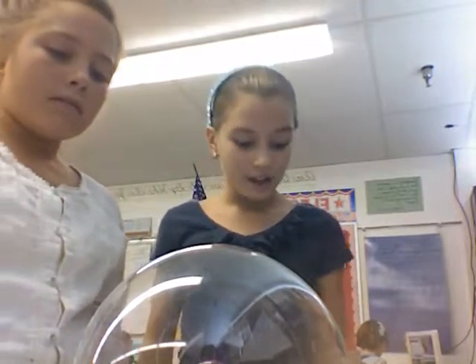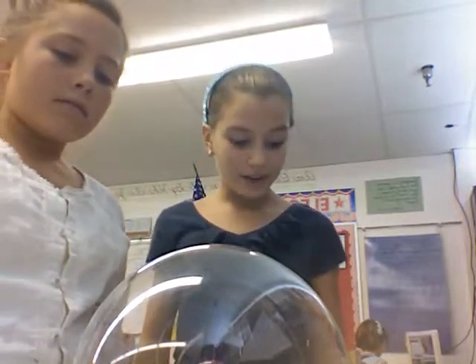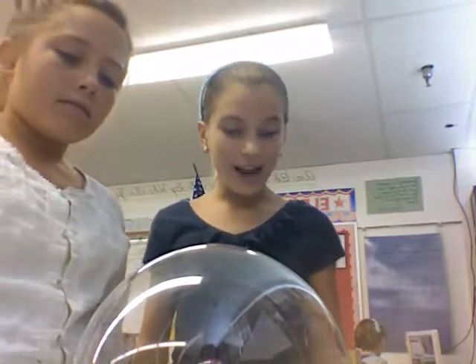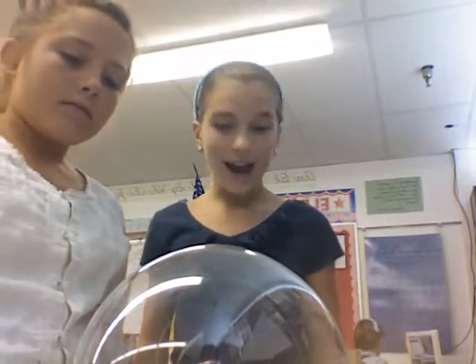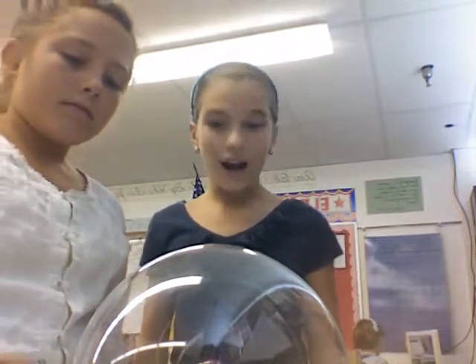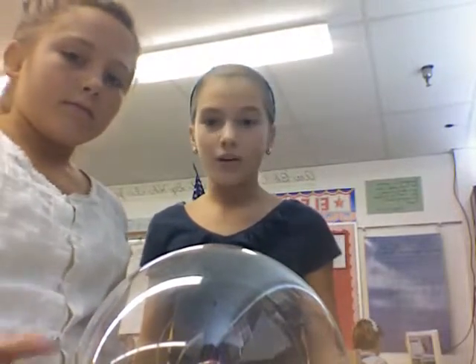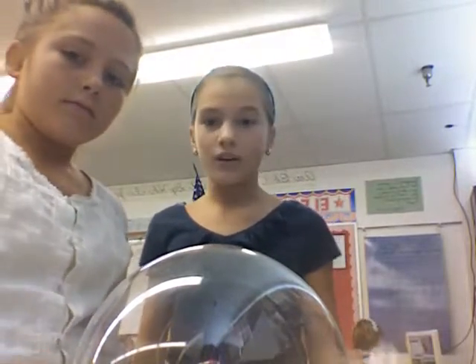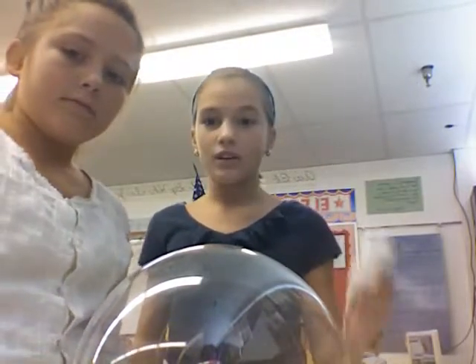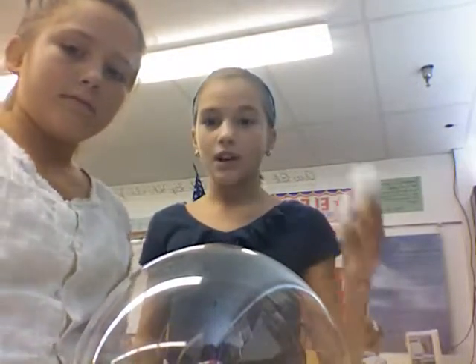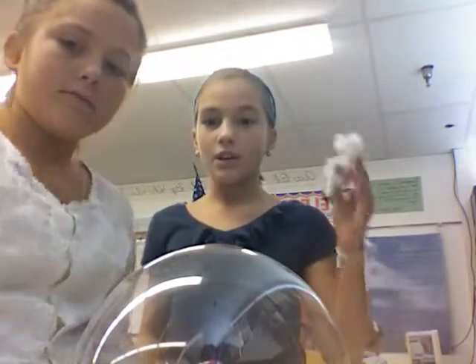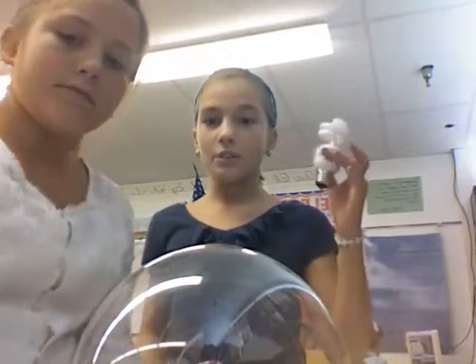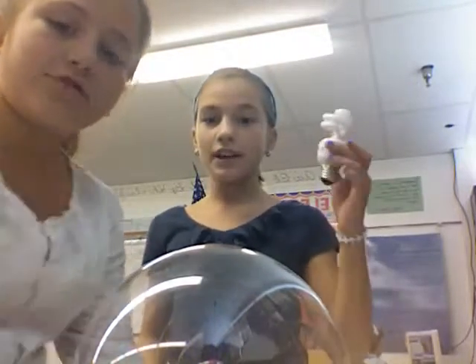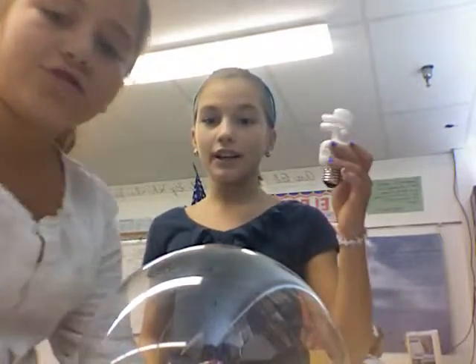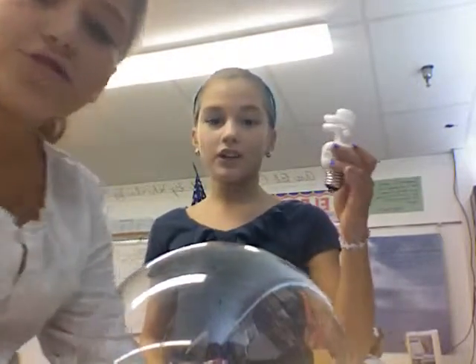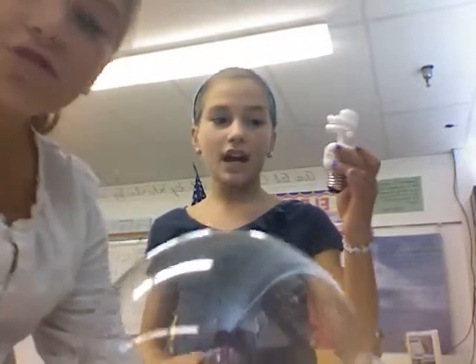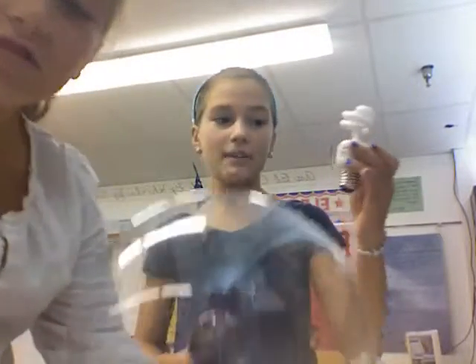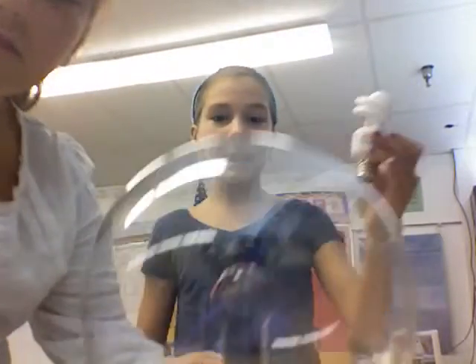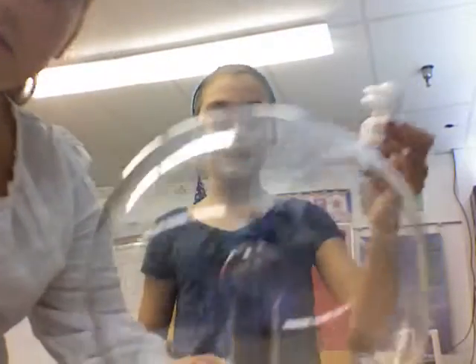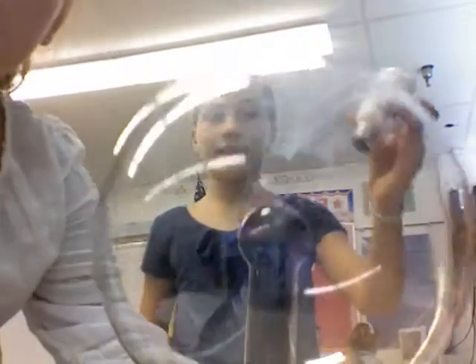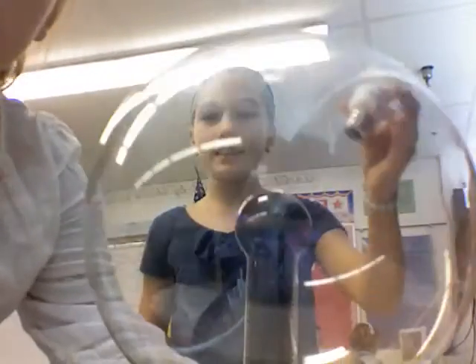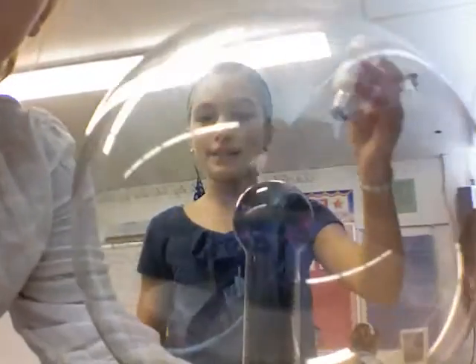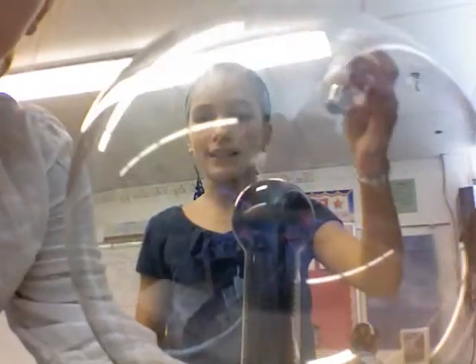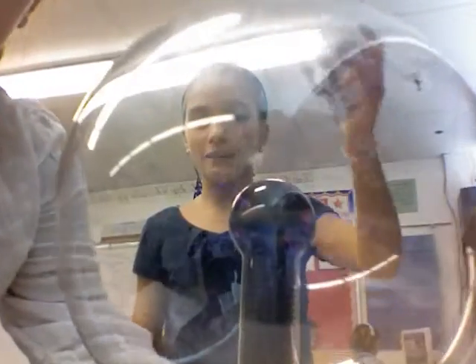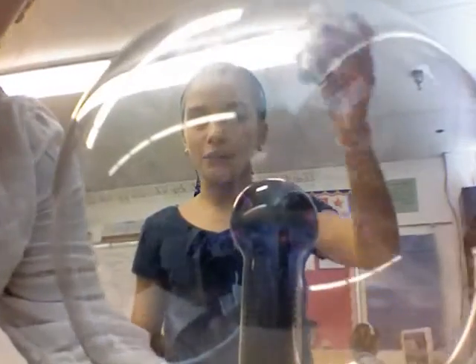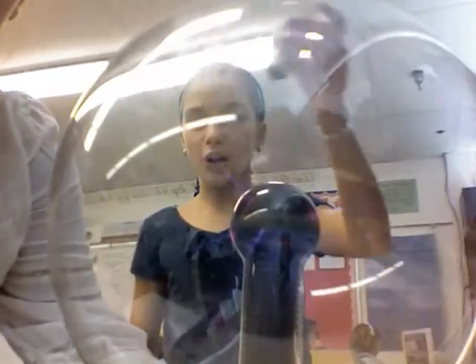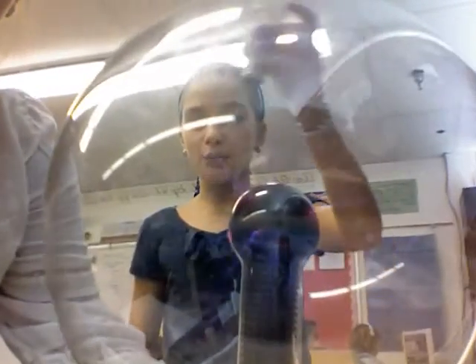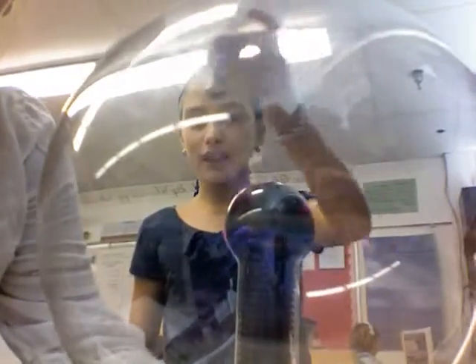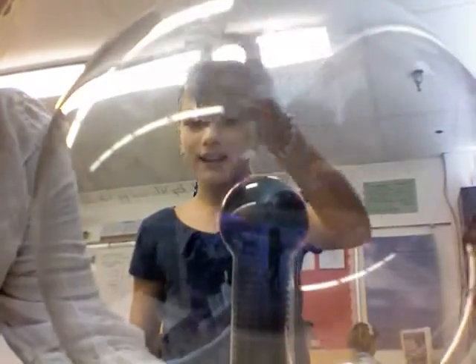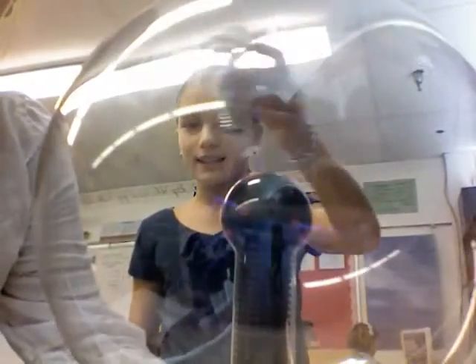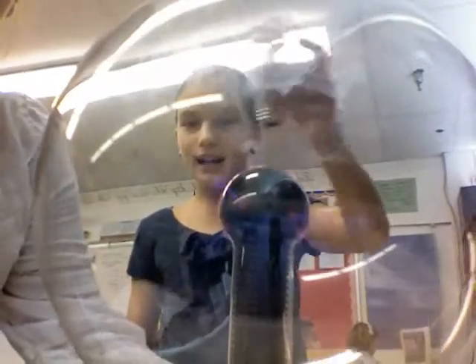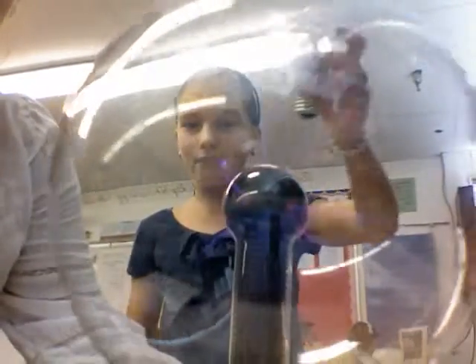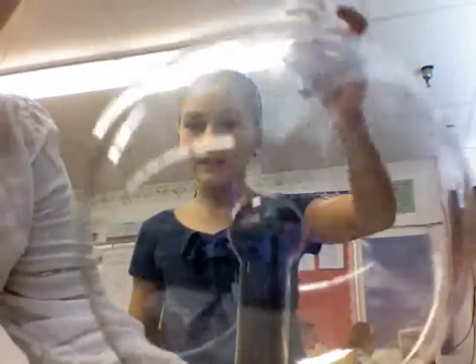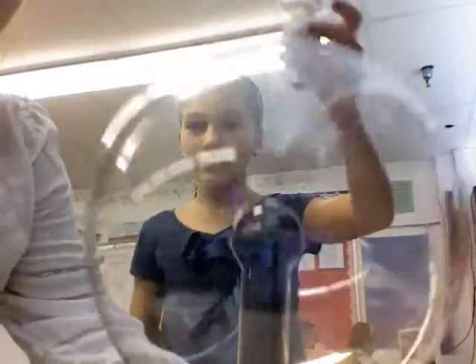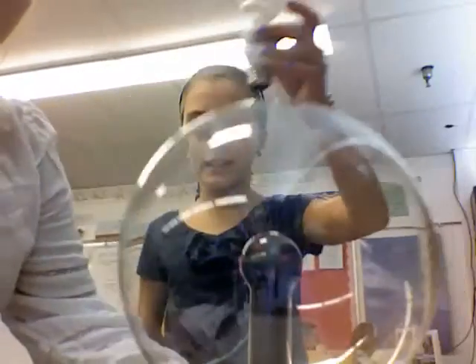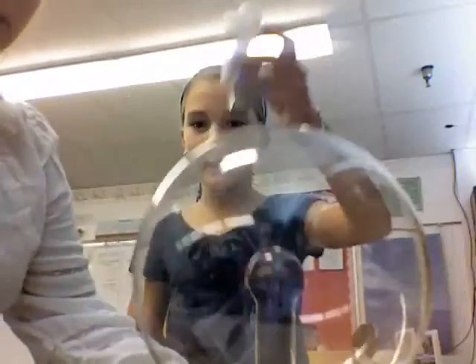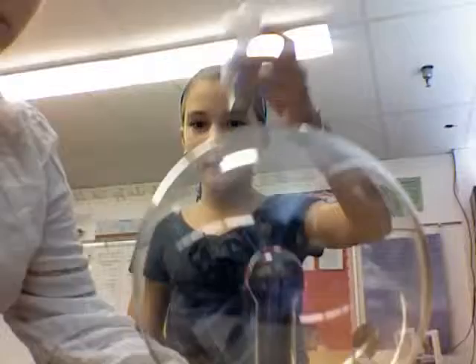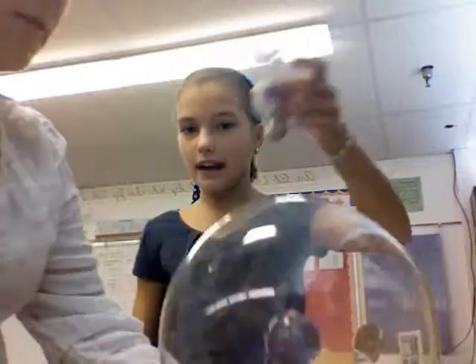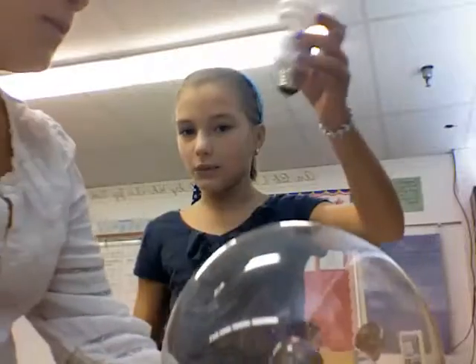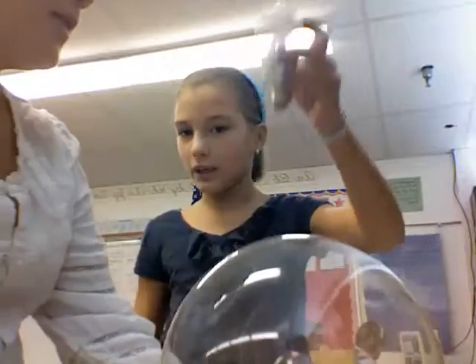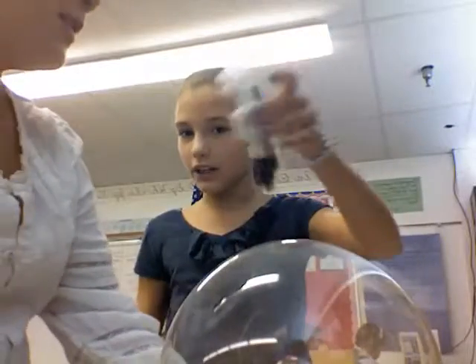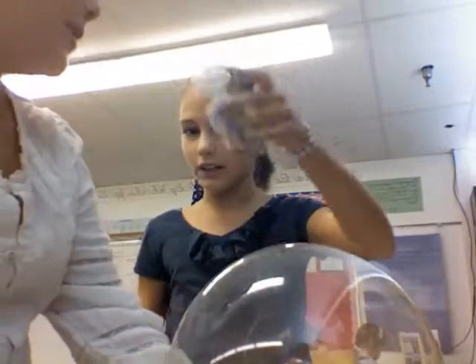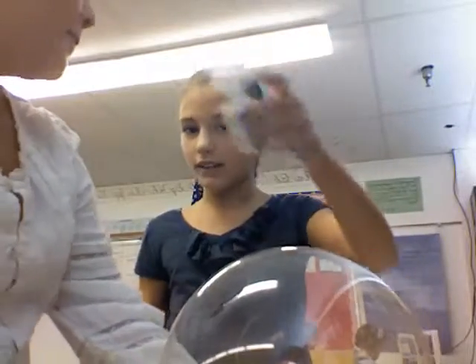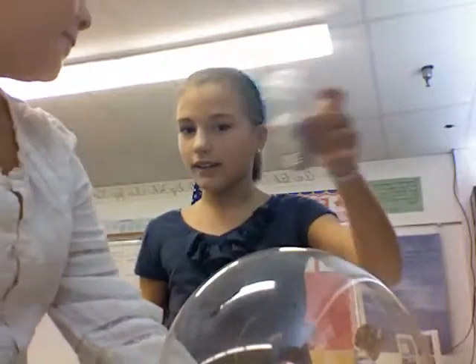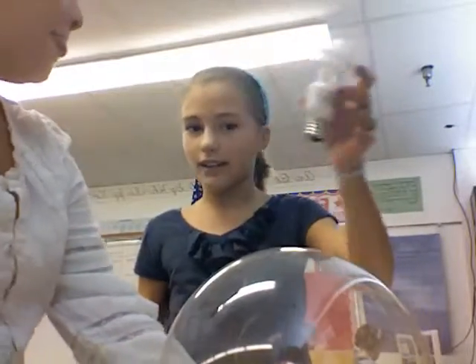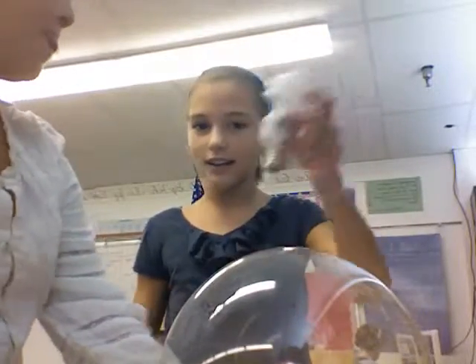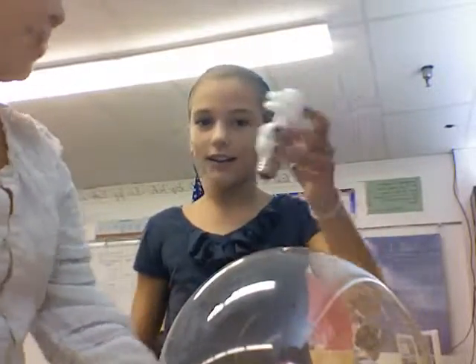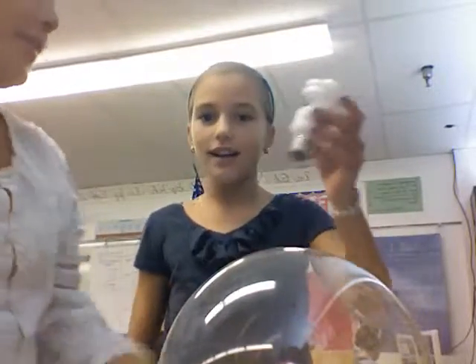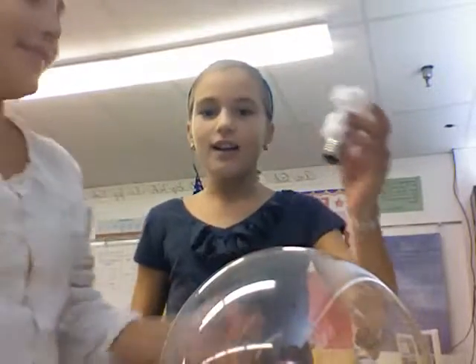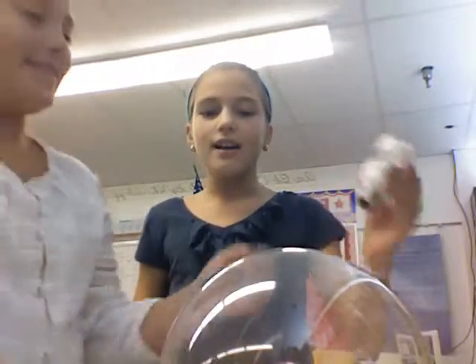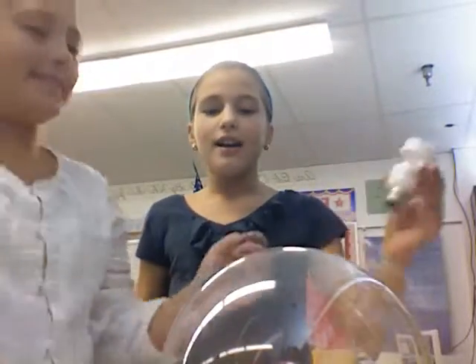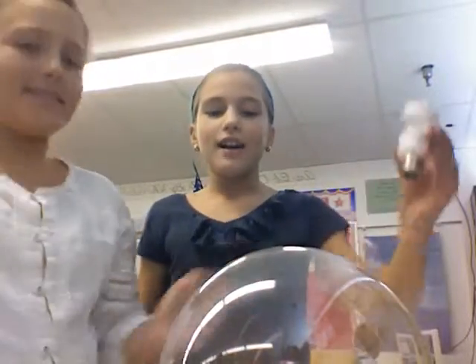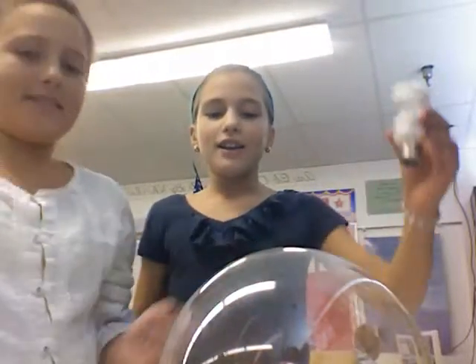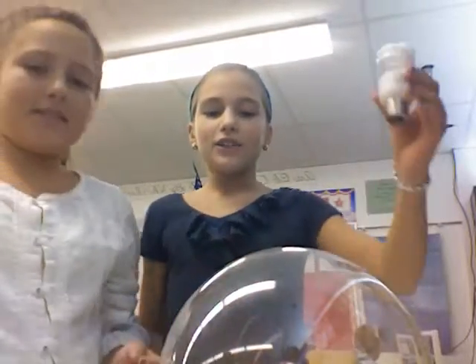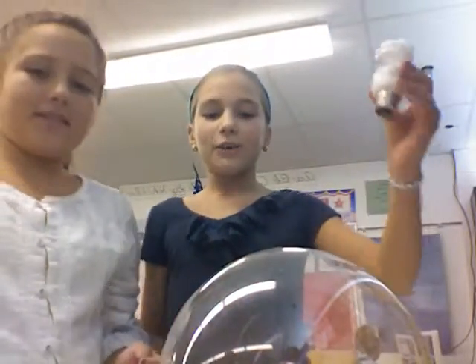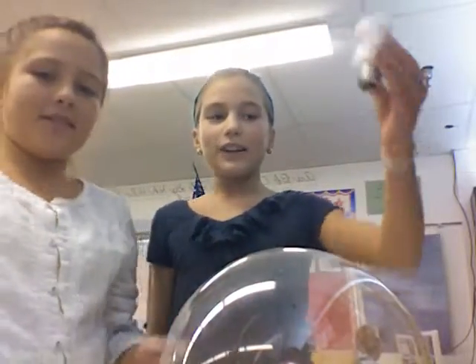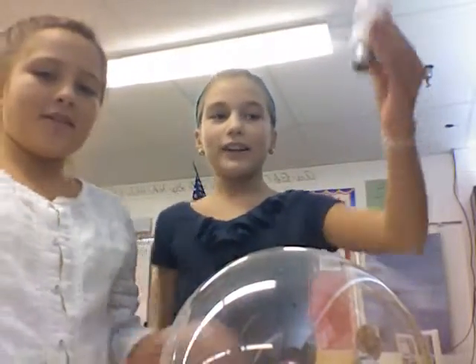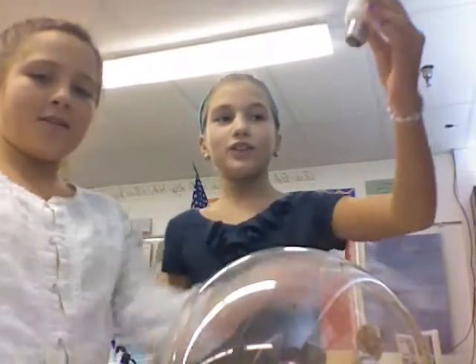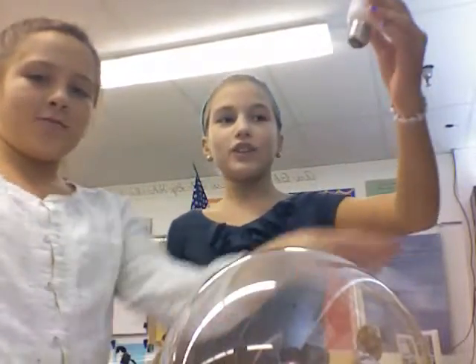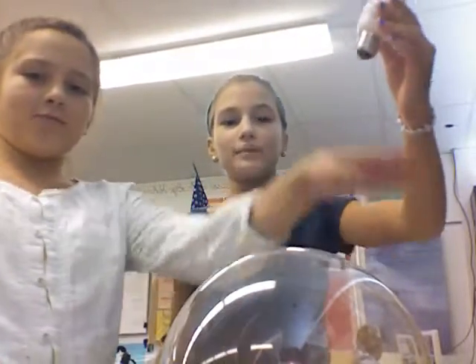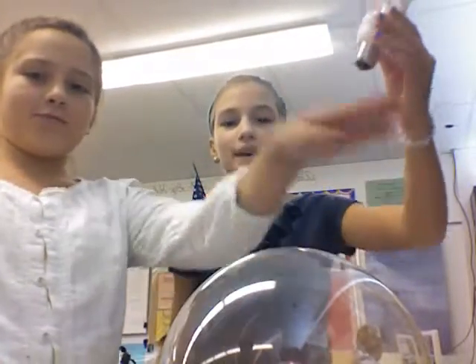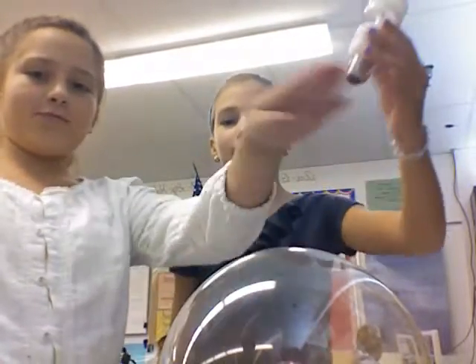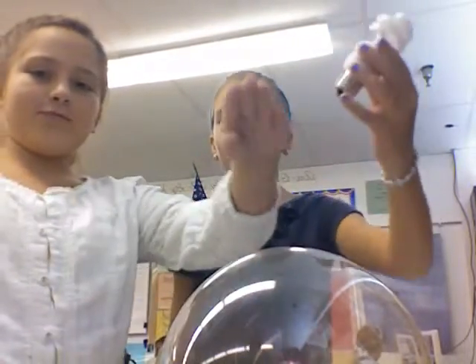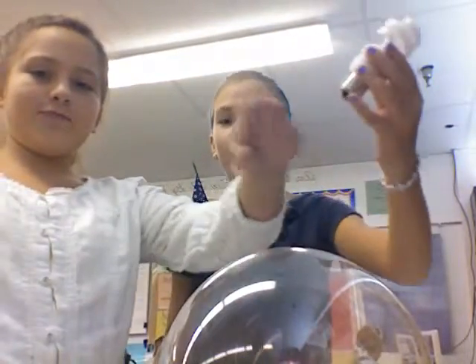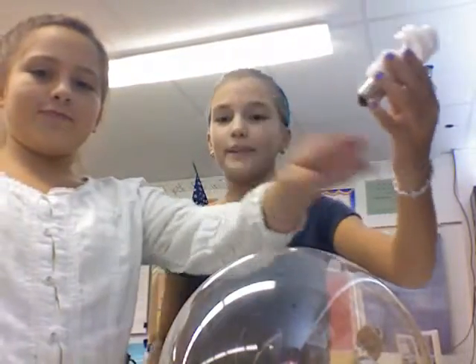So now we're going to try to make this light bulb that is not plugged in anywhere — nothing — so we're going to try to make it light.